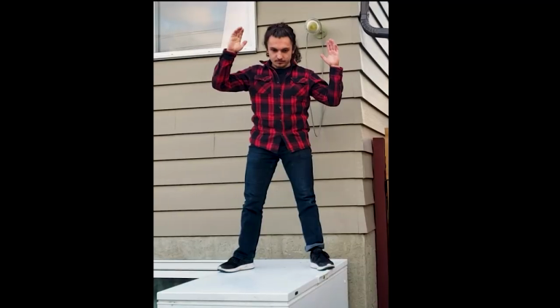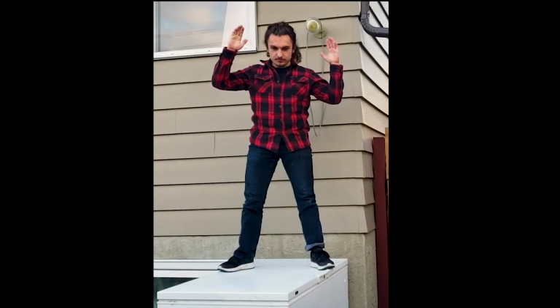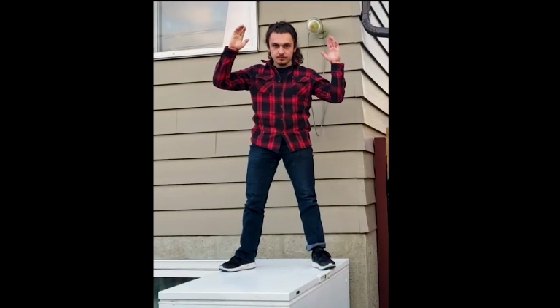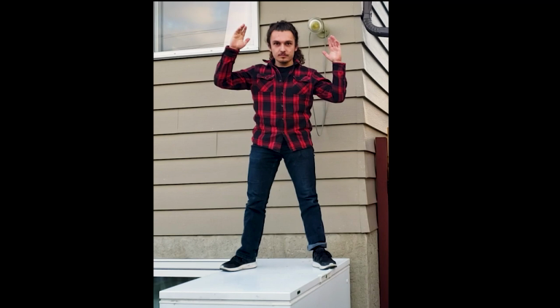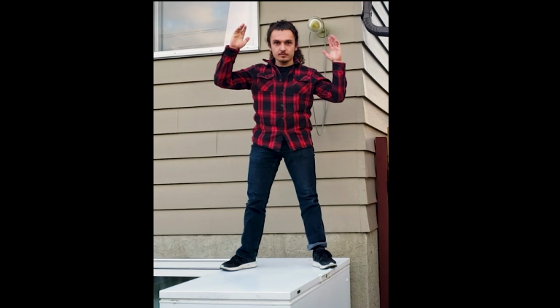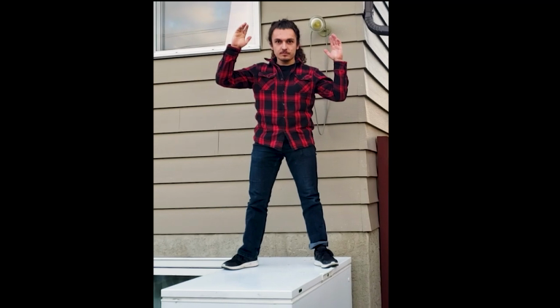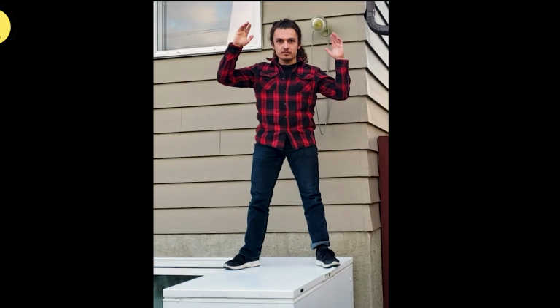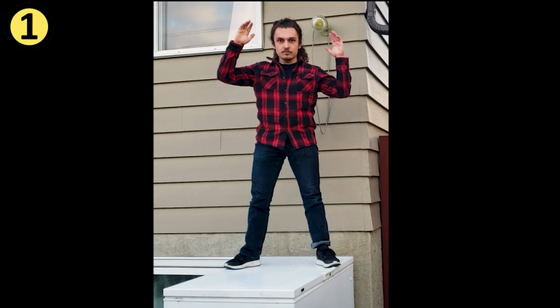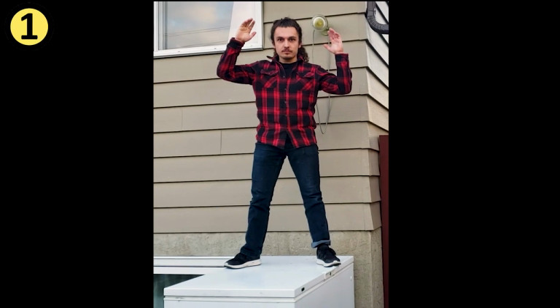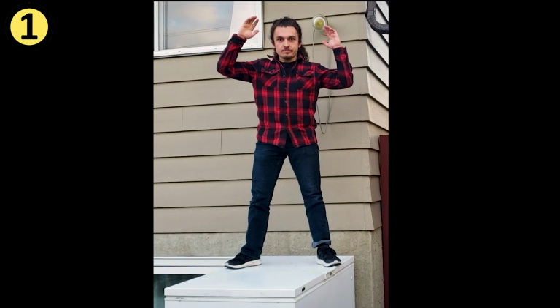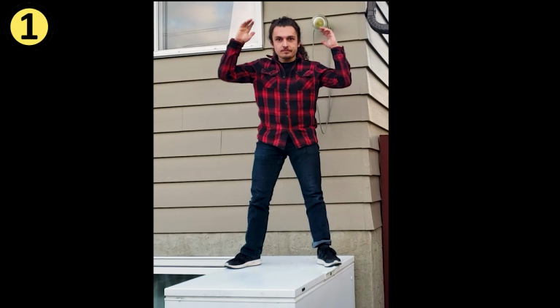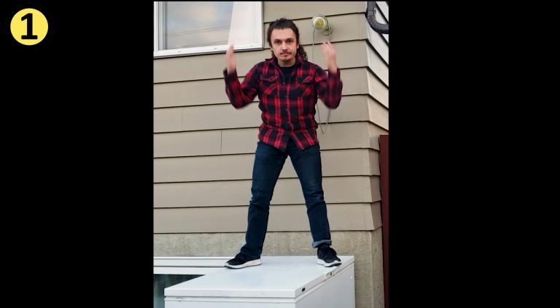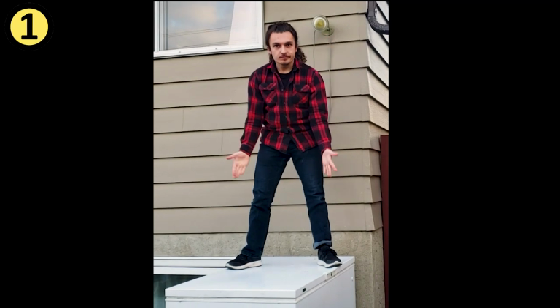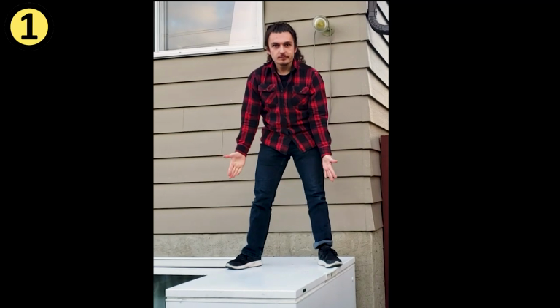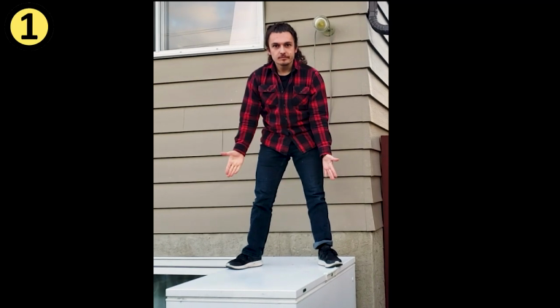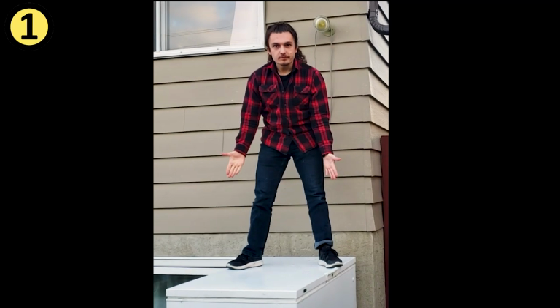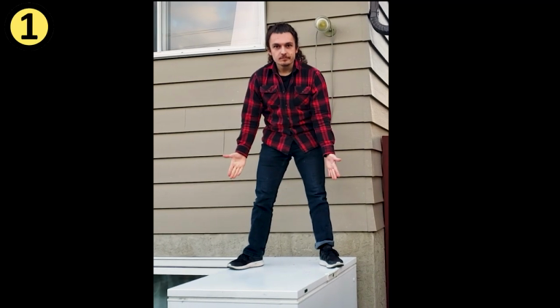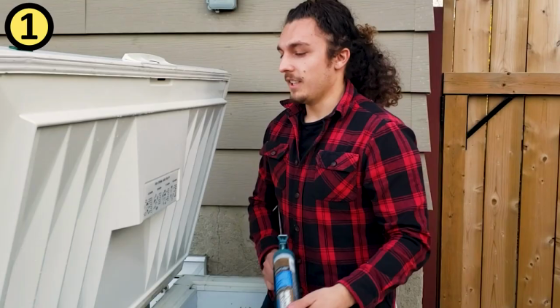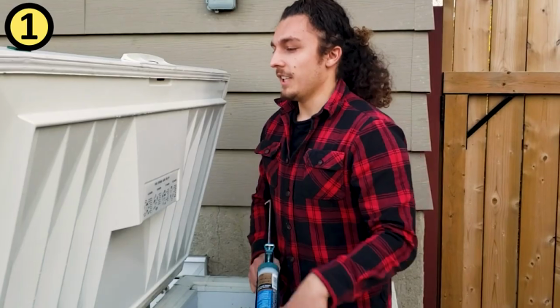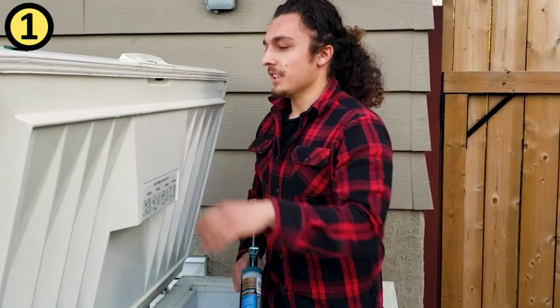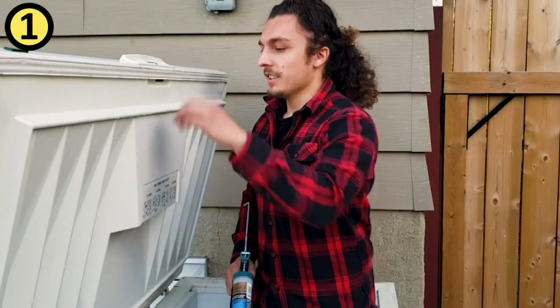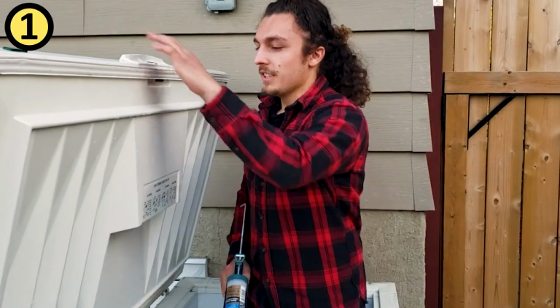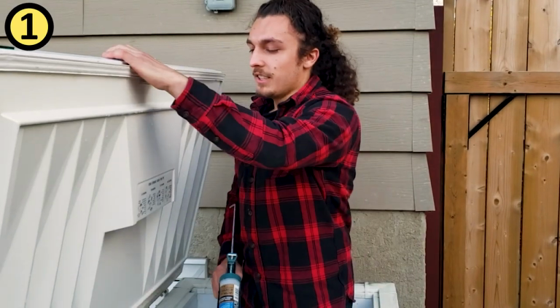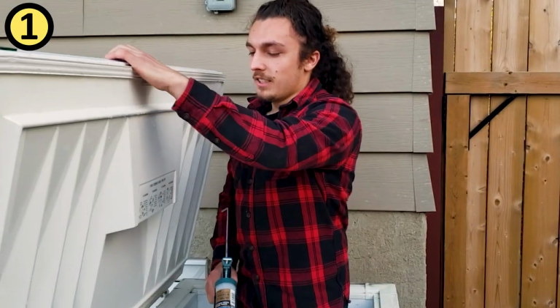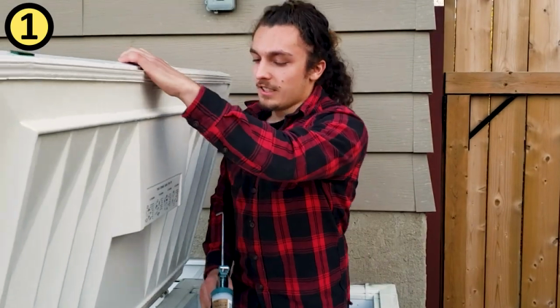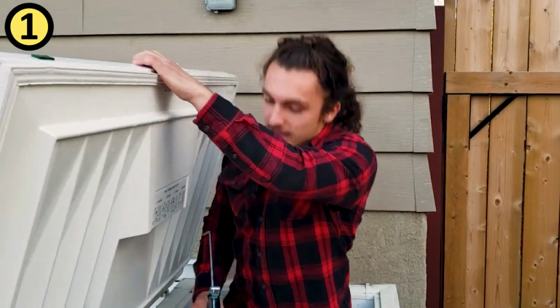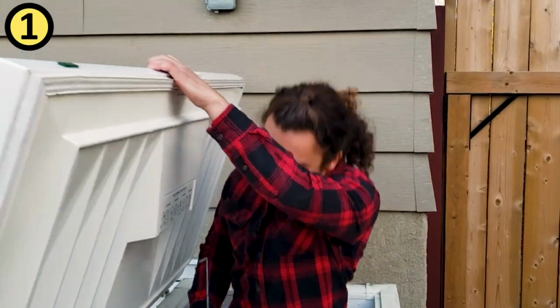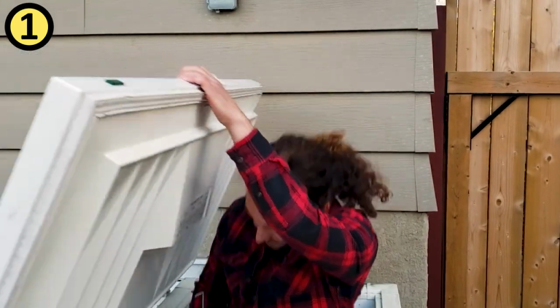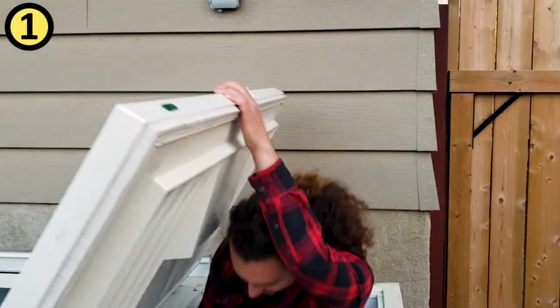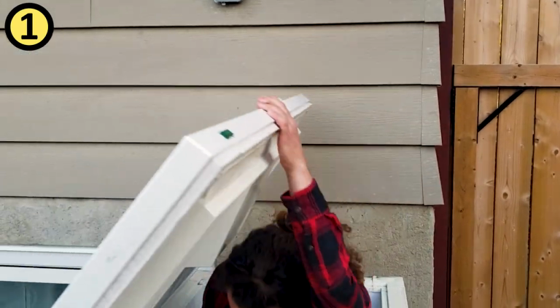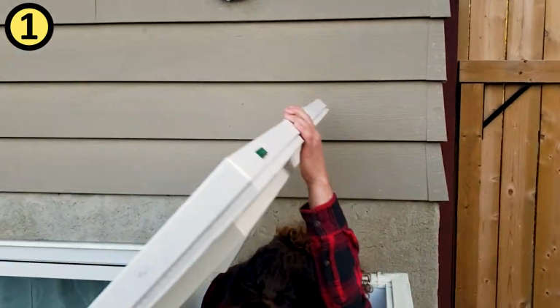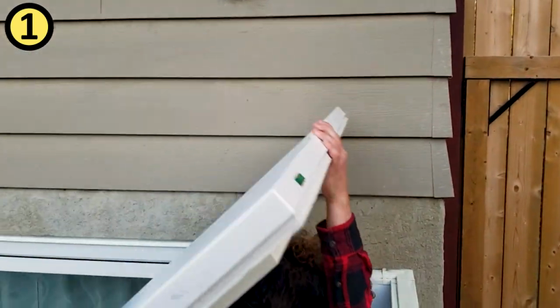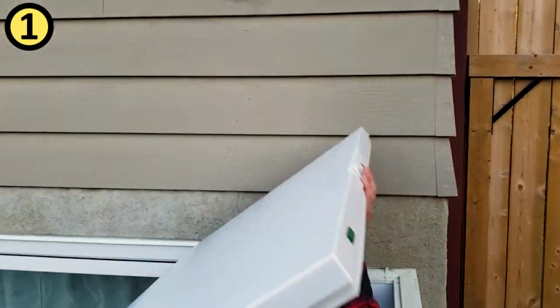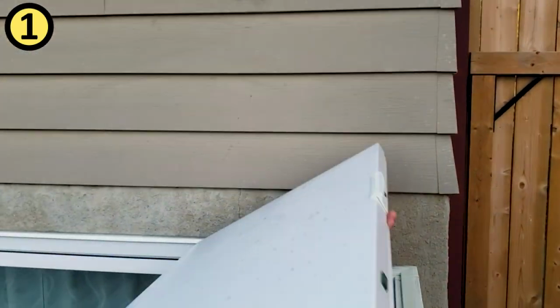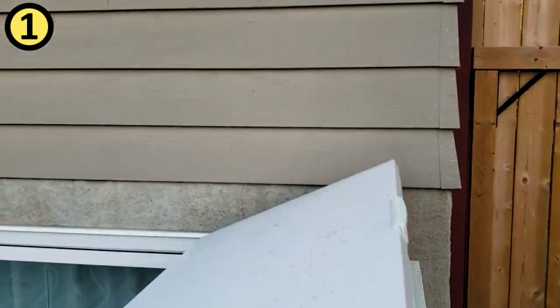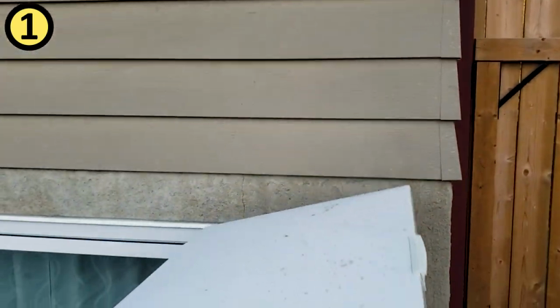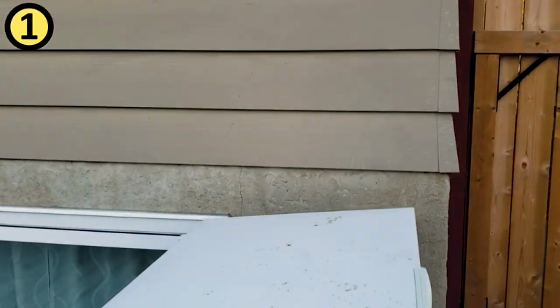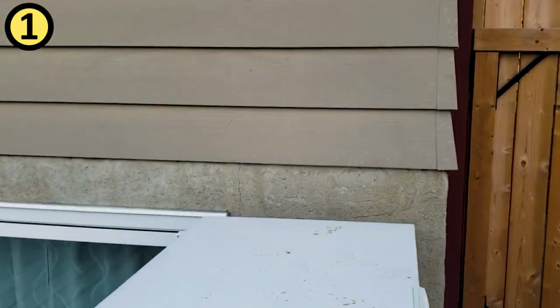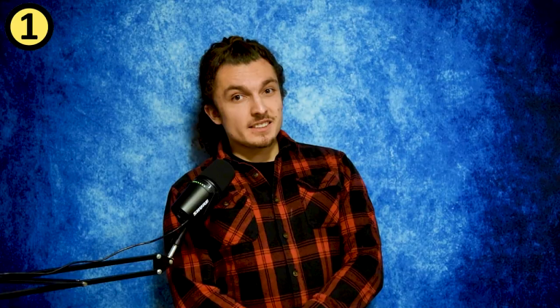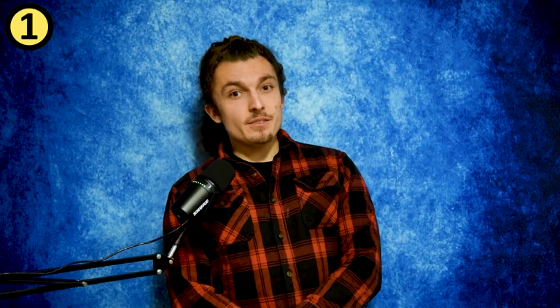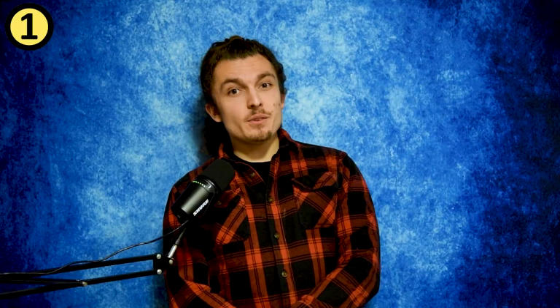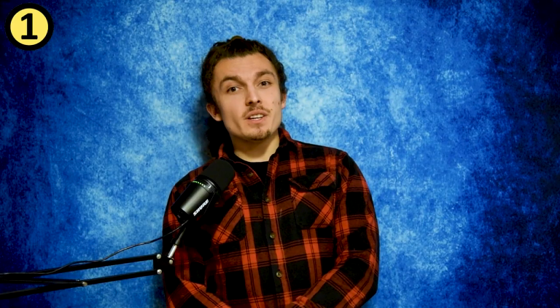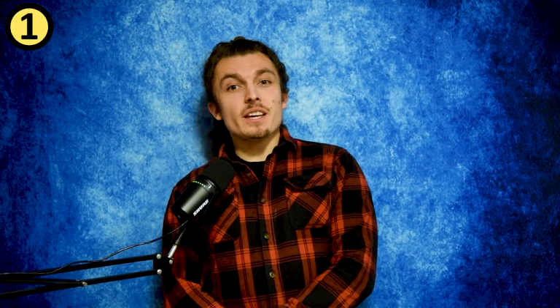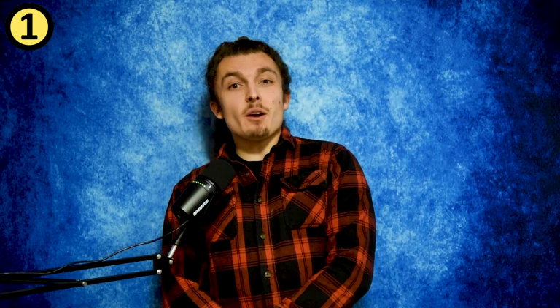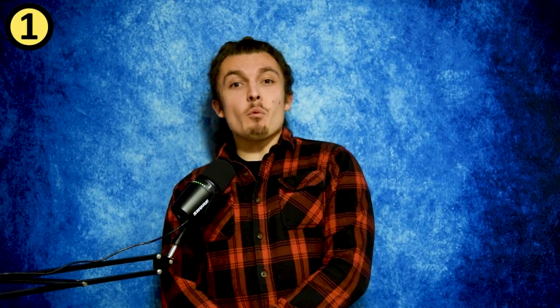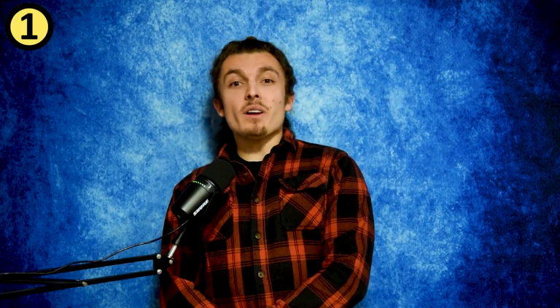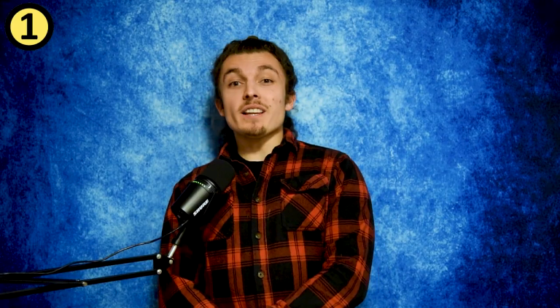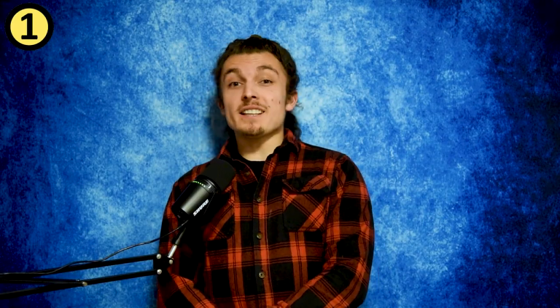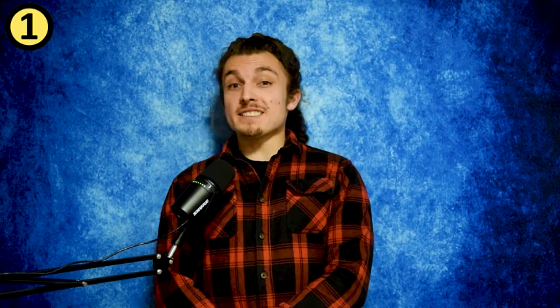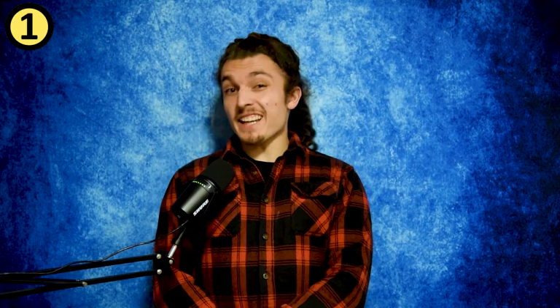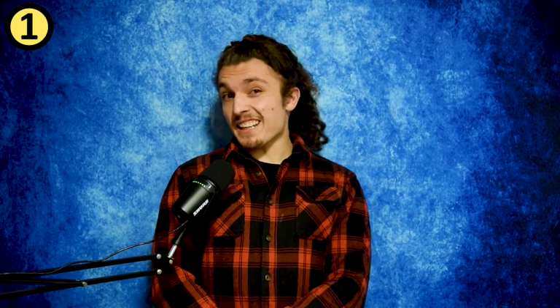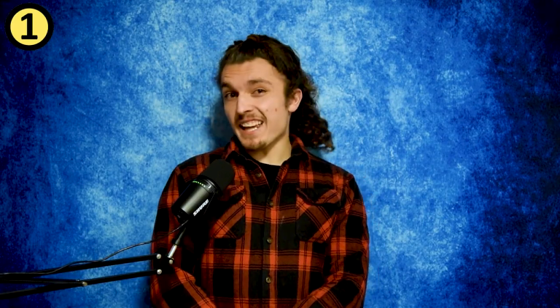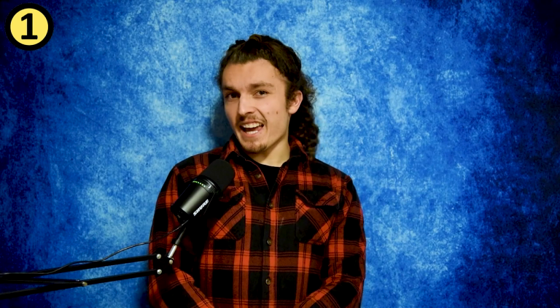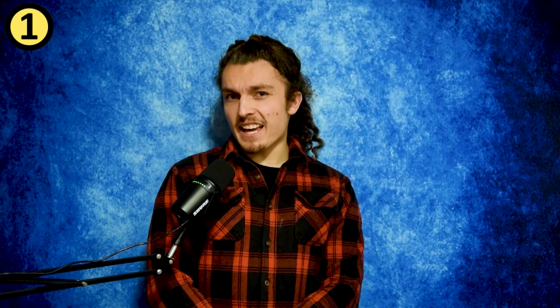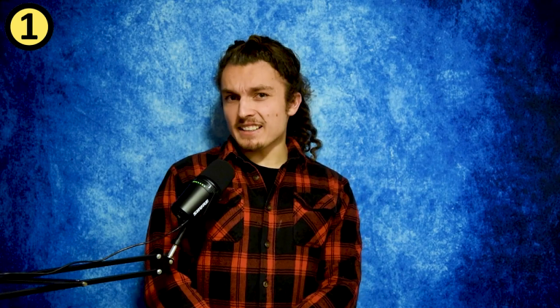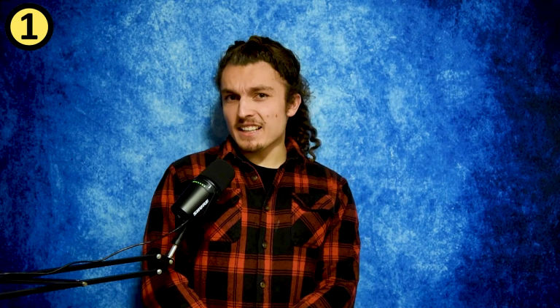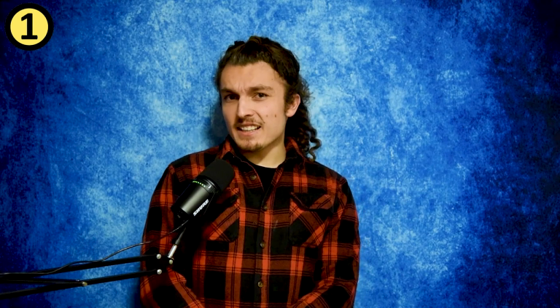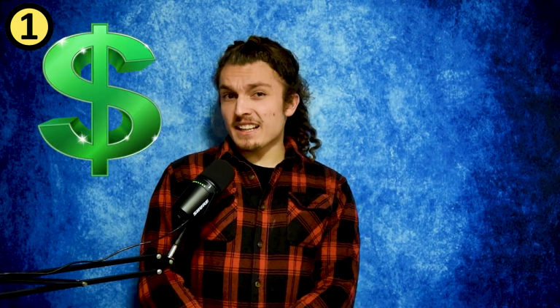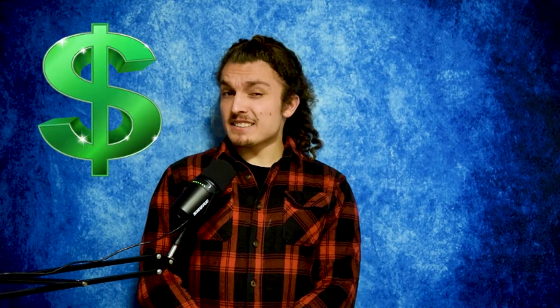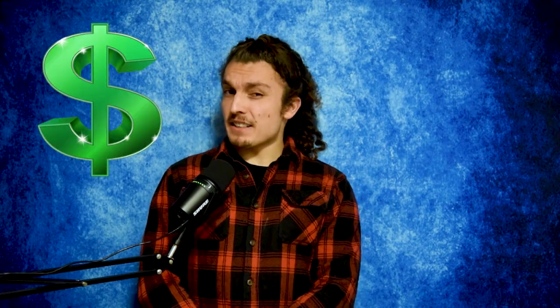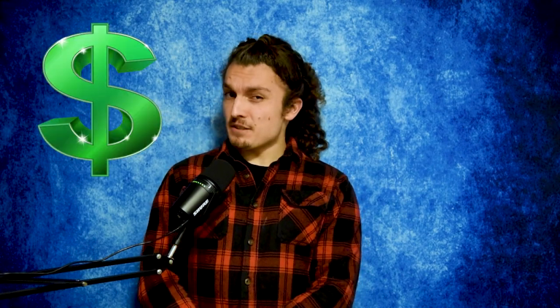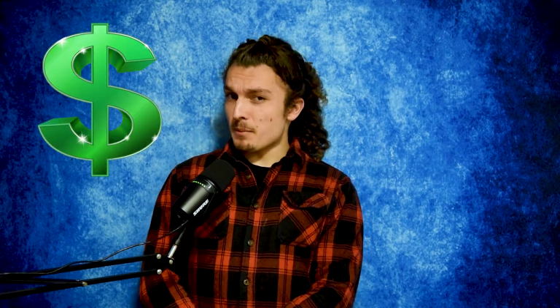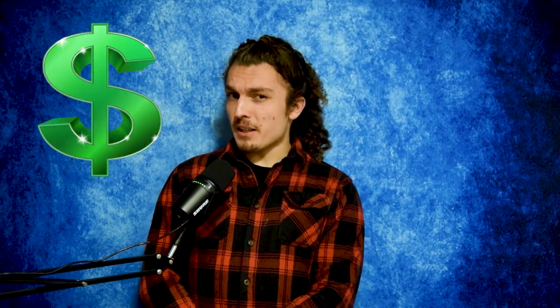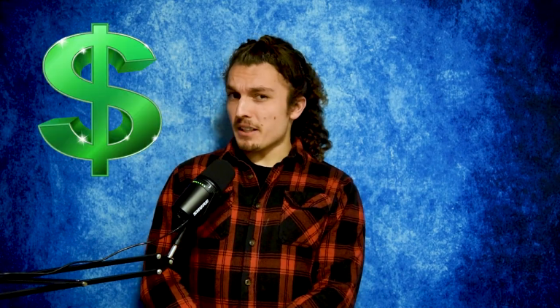Acquire a chest freezer that works, something that you can also fit in. See if you can get one that is secondhand — that saves you money.